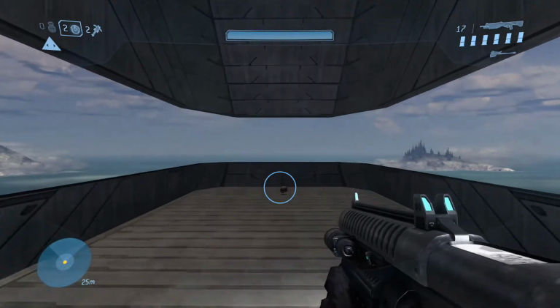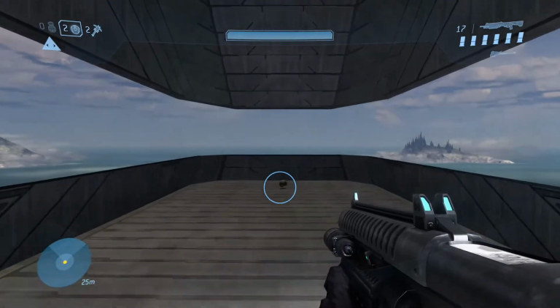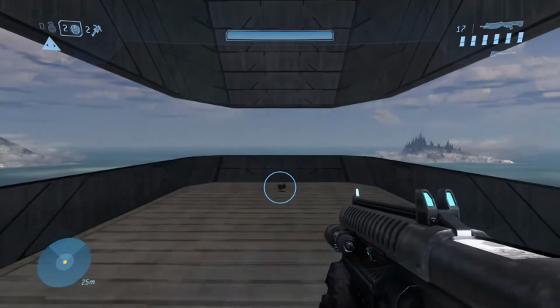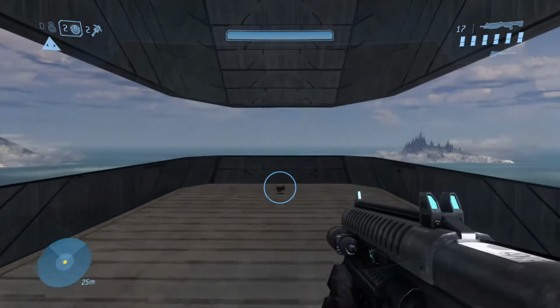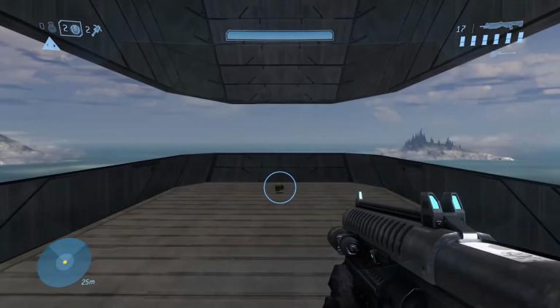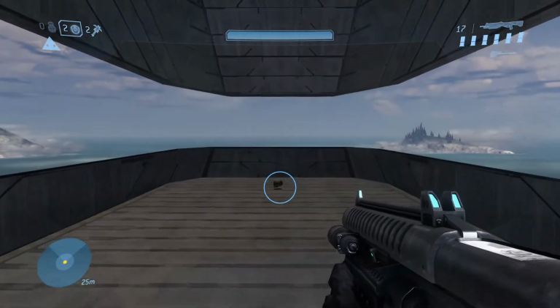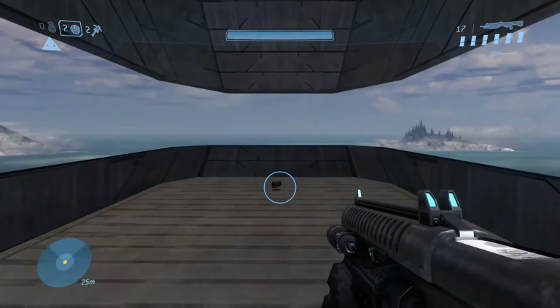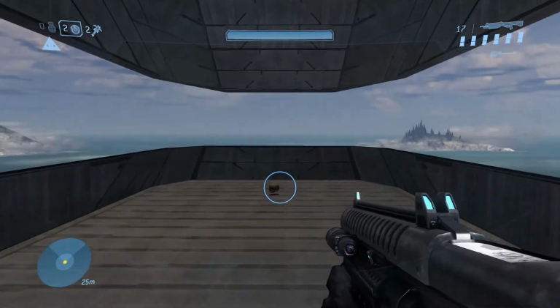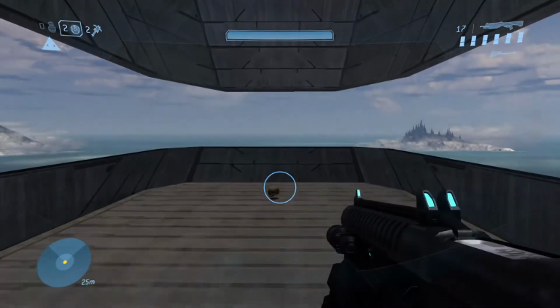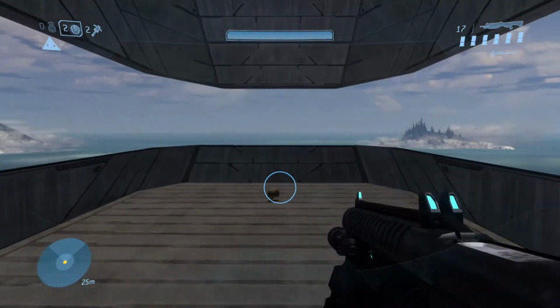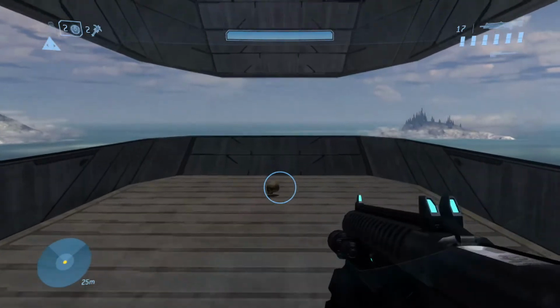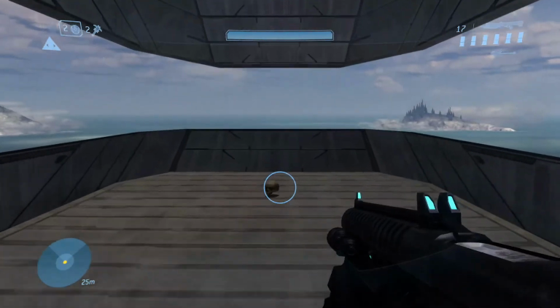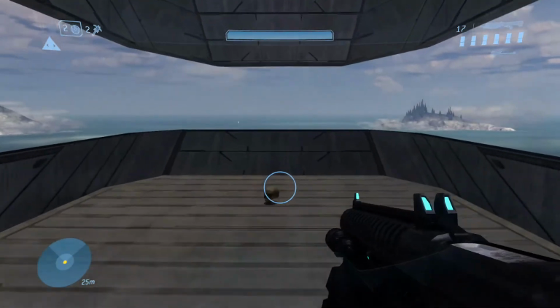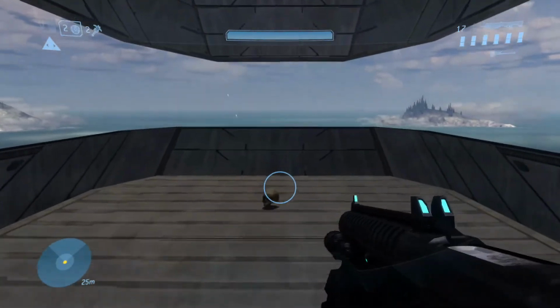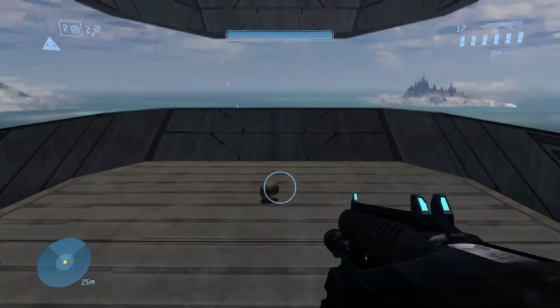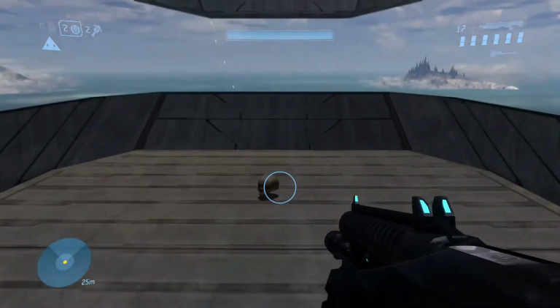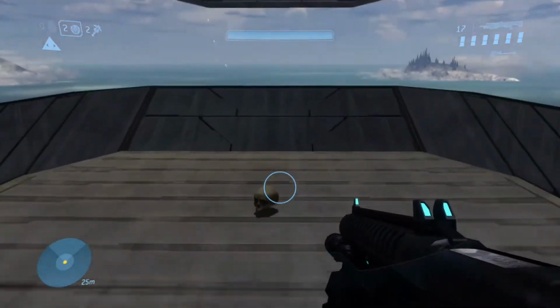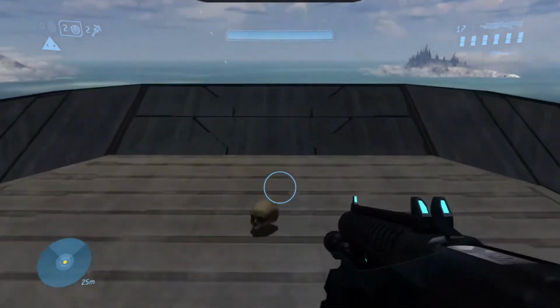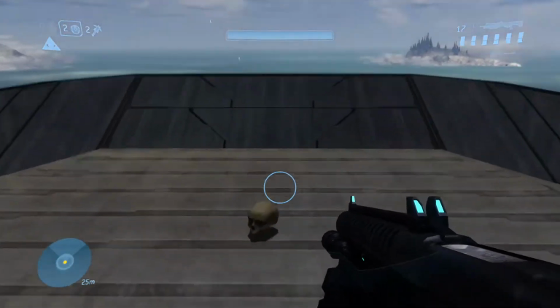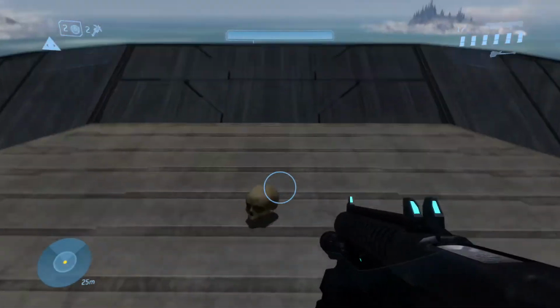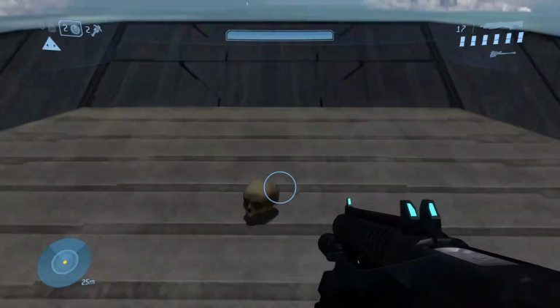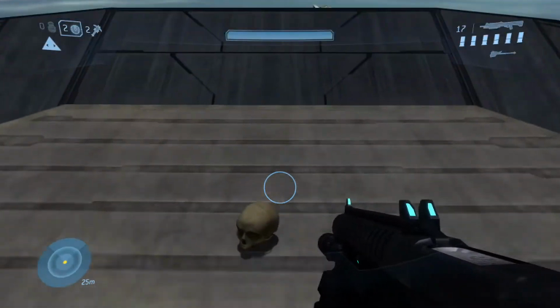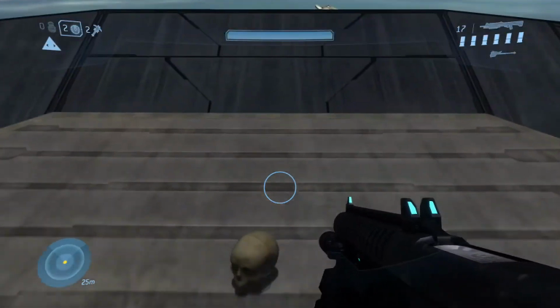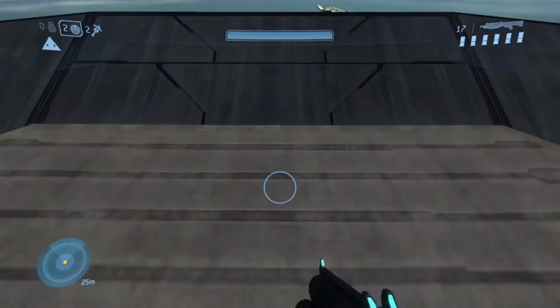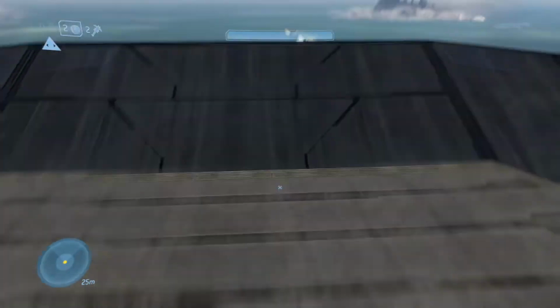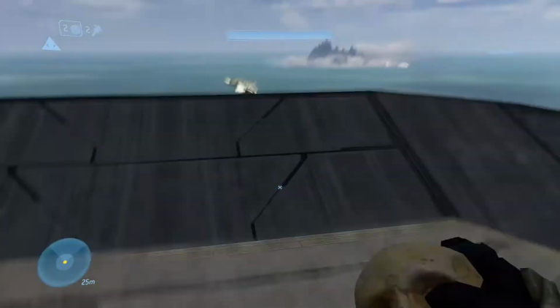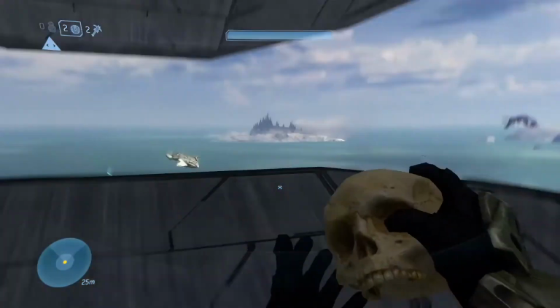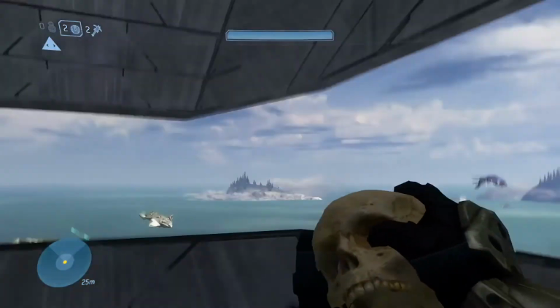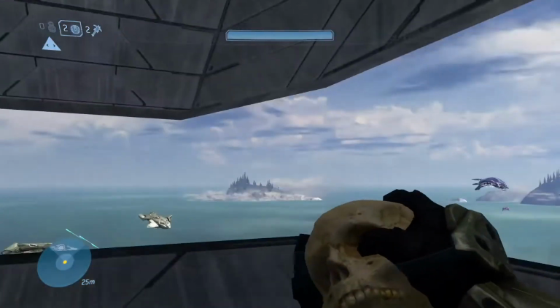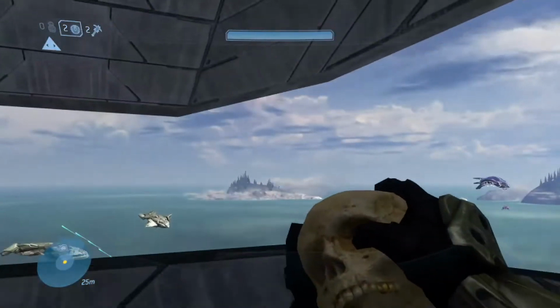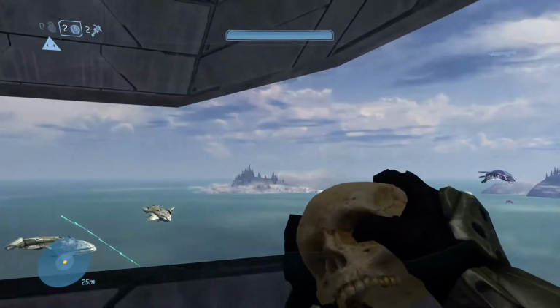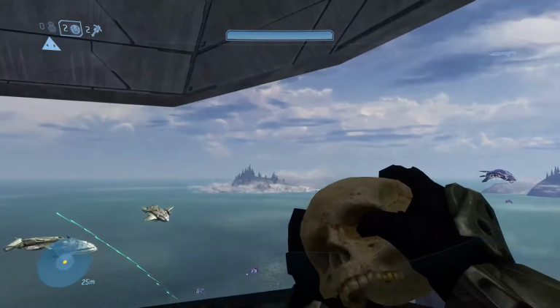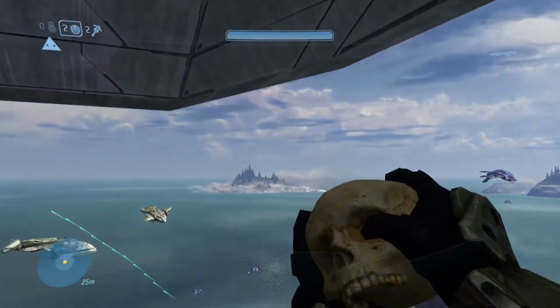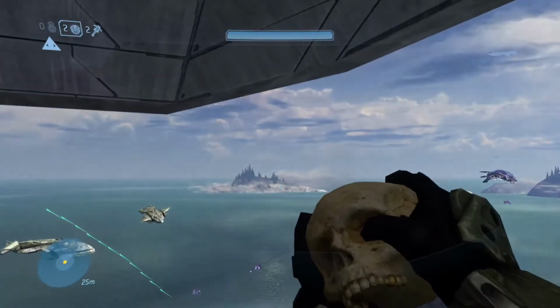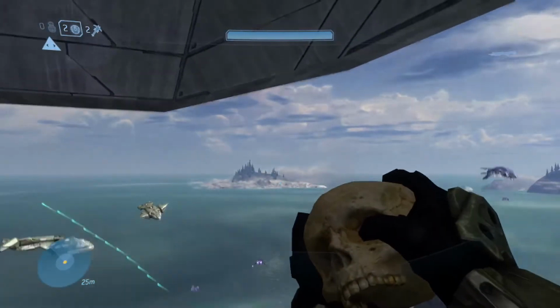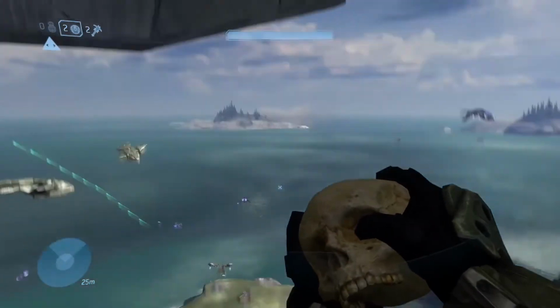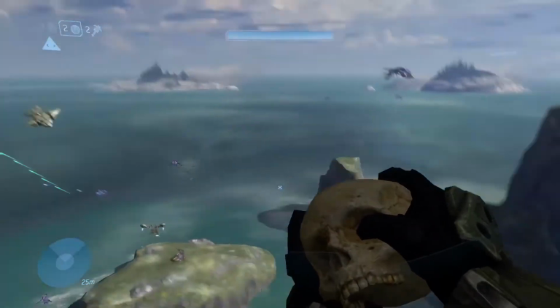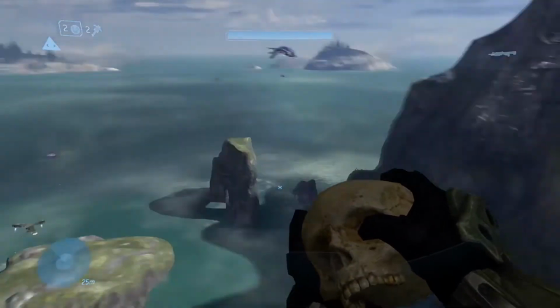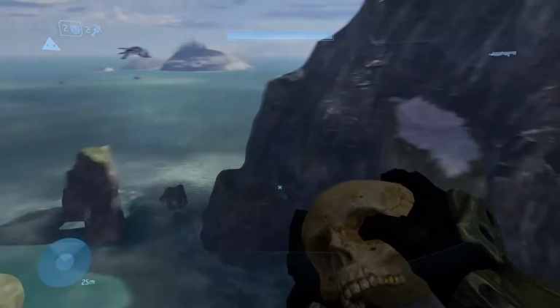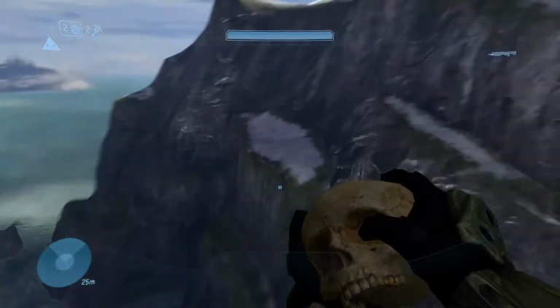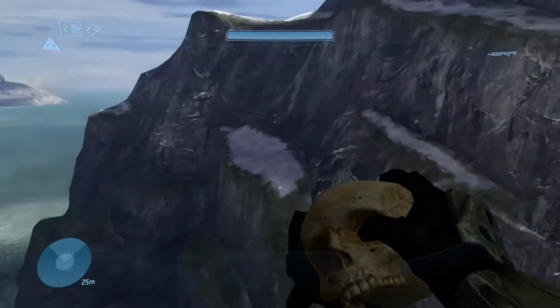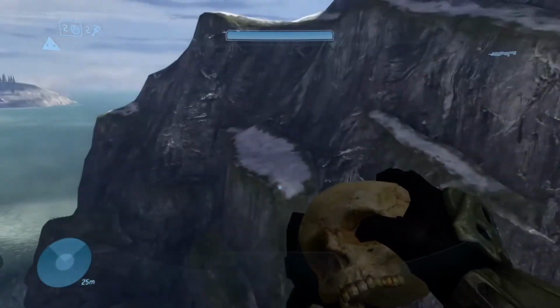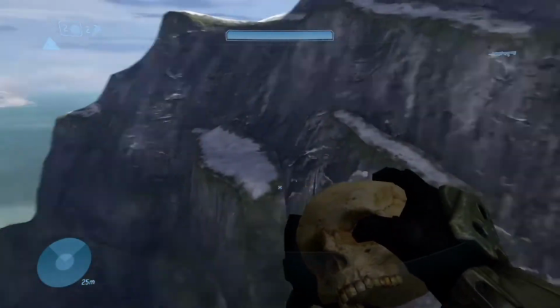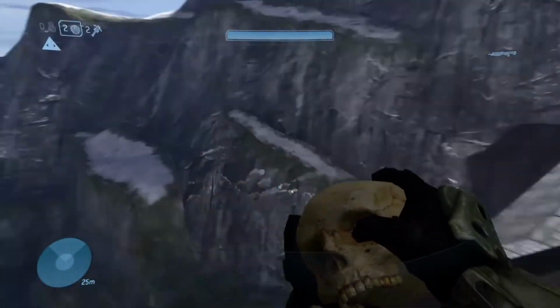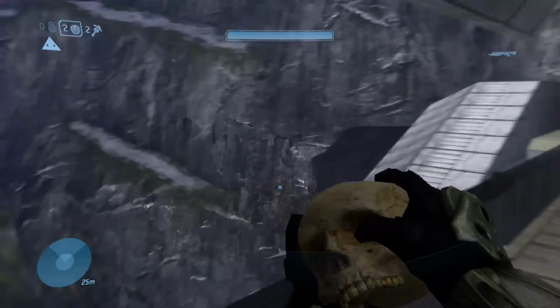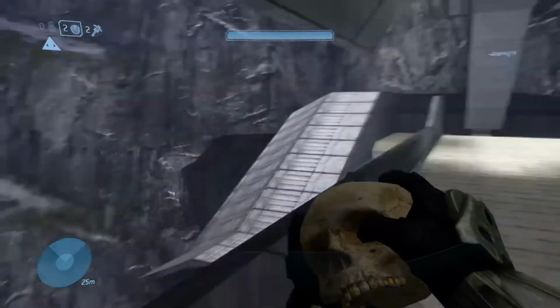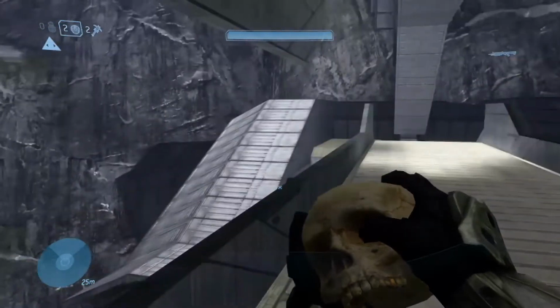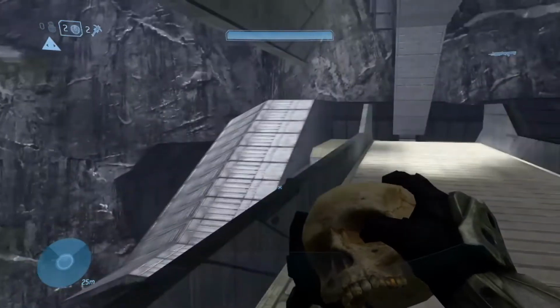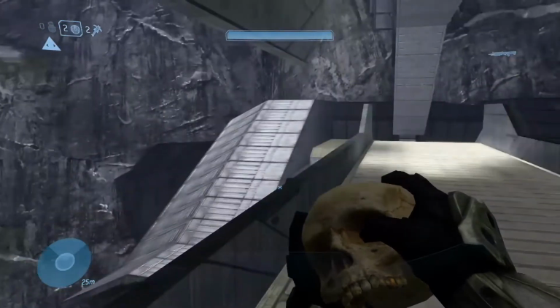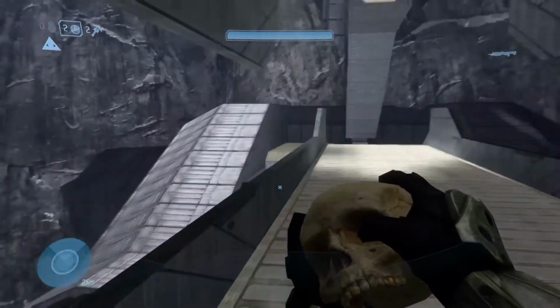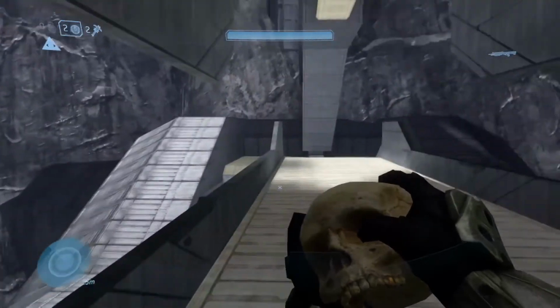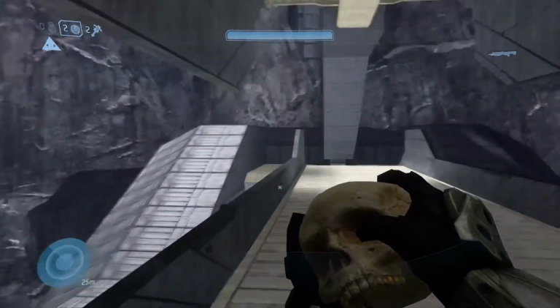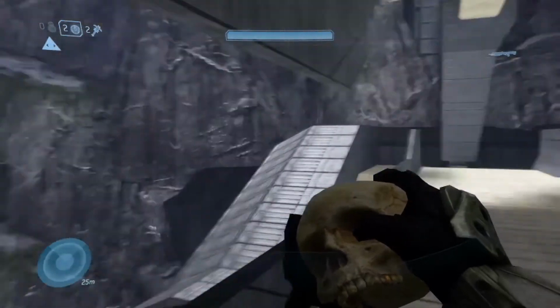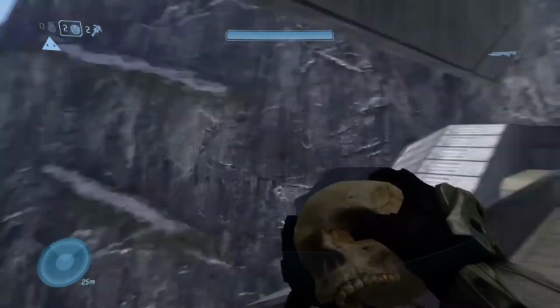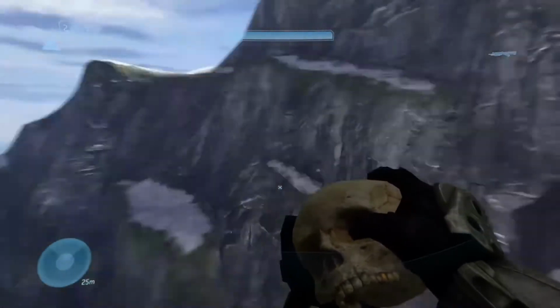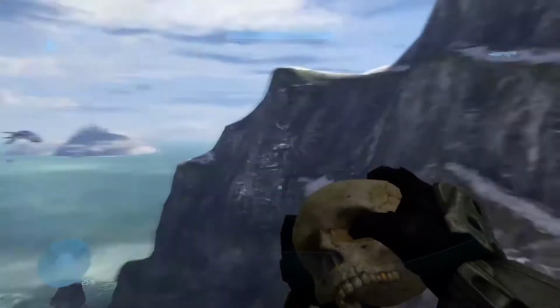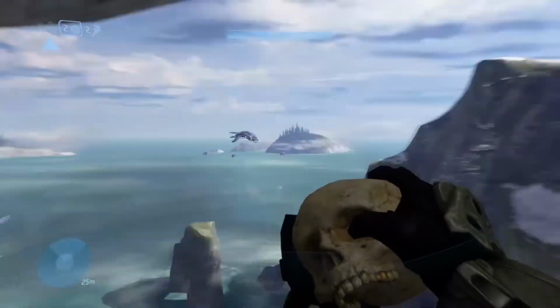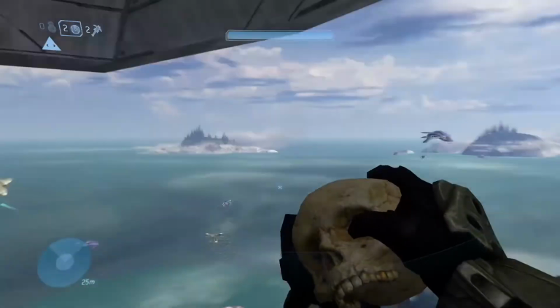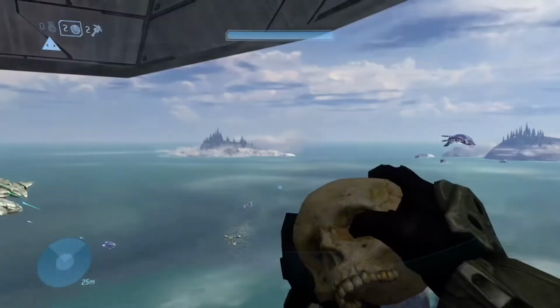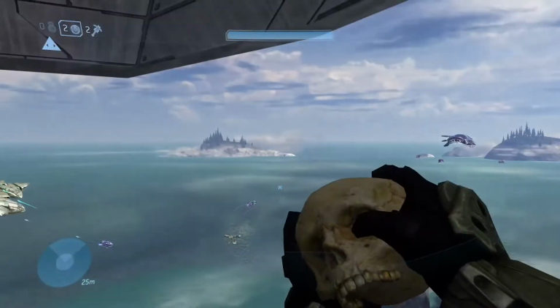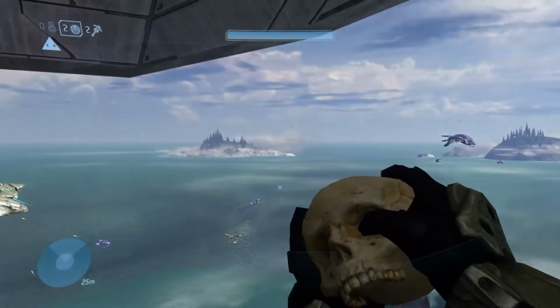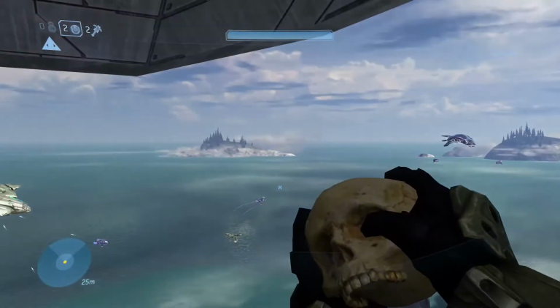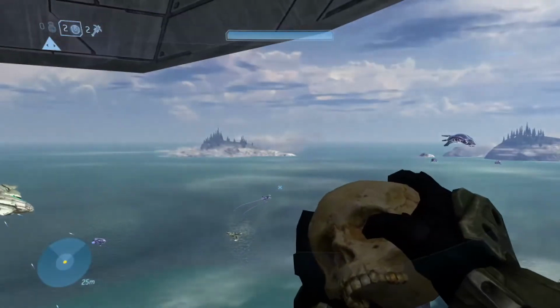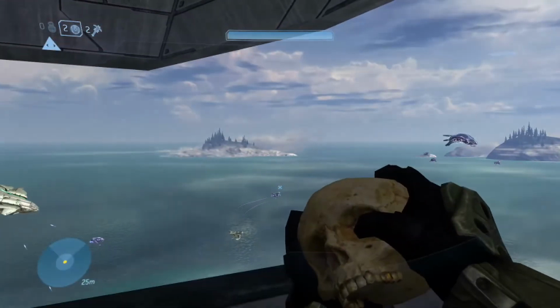Right there. To pick up the skull, hit the reload button. To drop it, pull the trigger. And there you have it — this is the Thunderstorm skull.